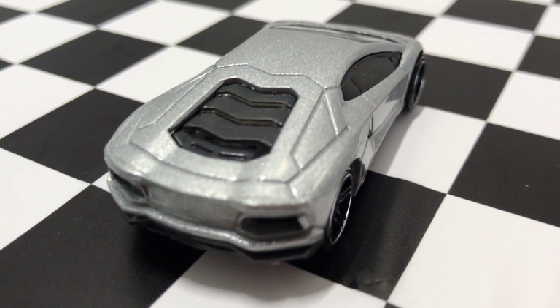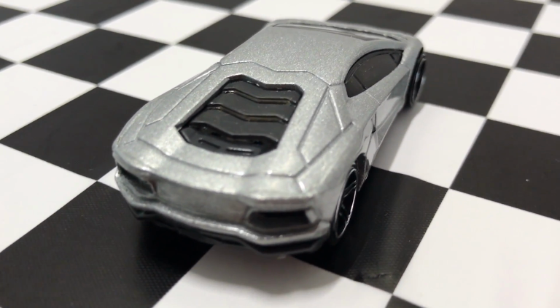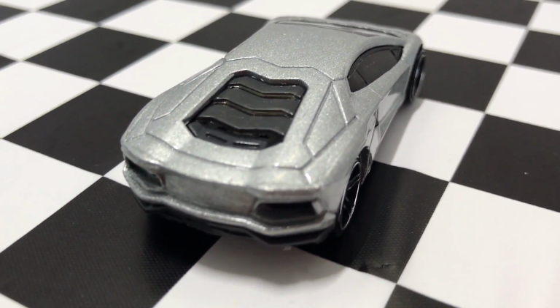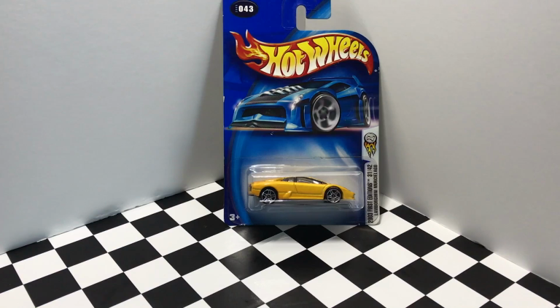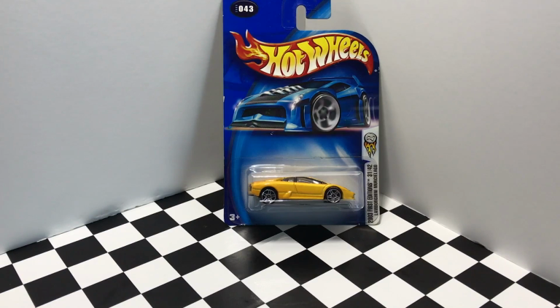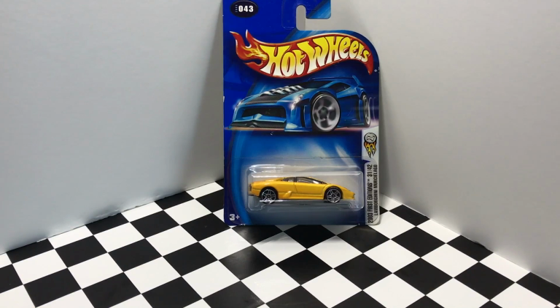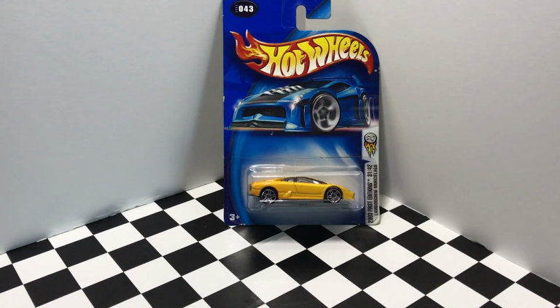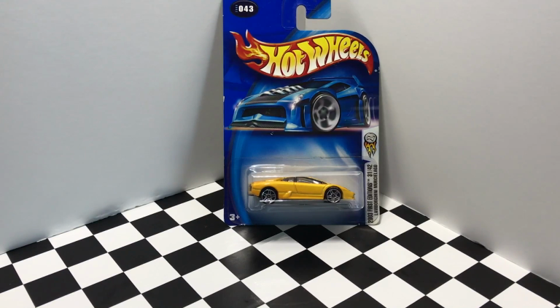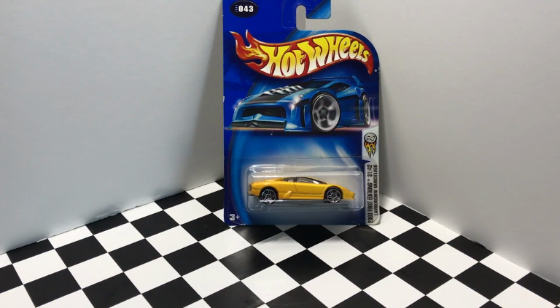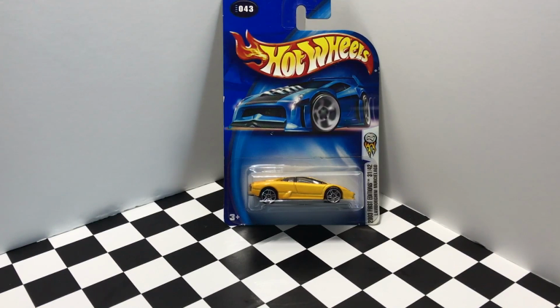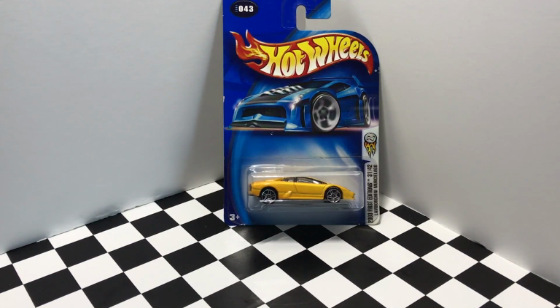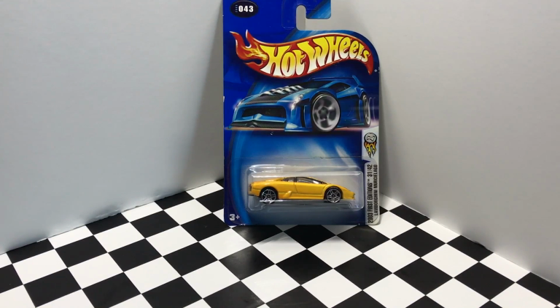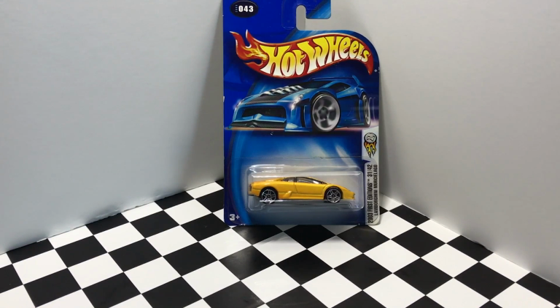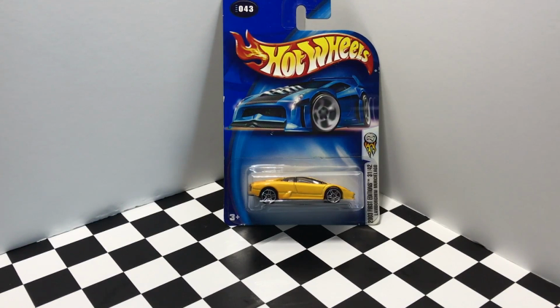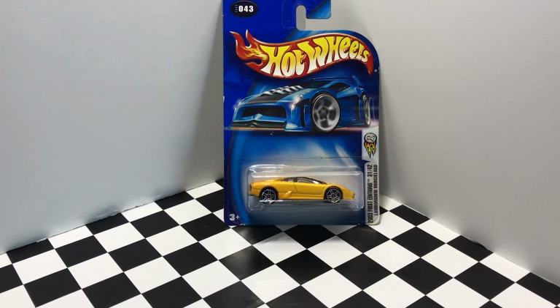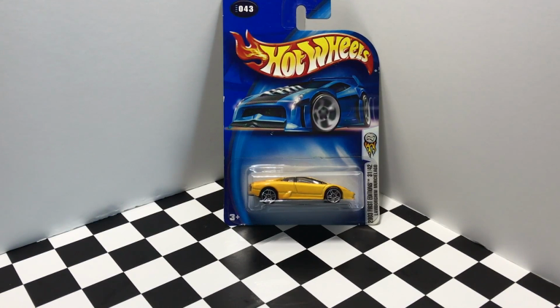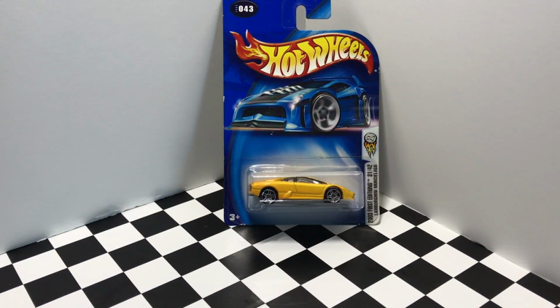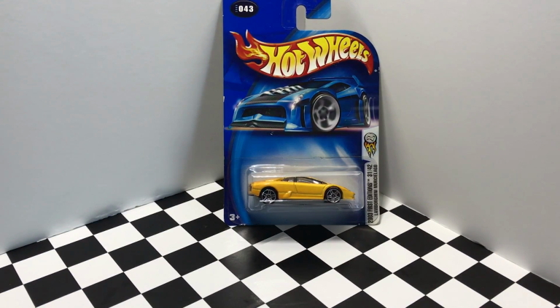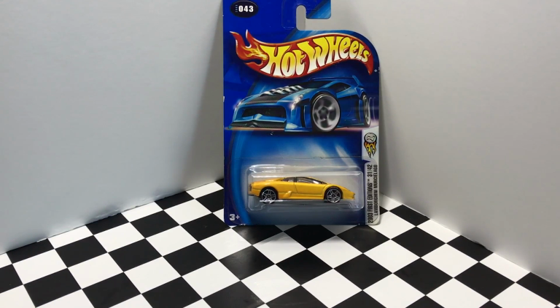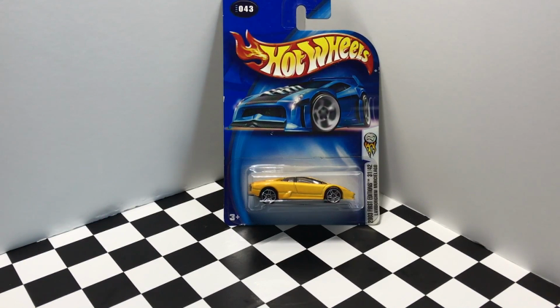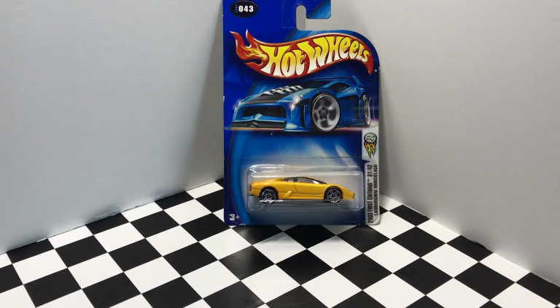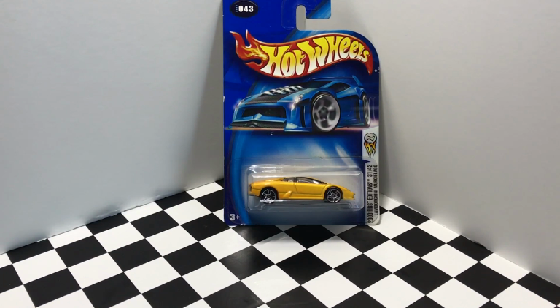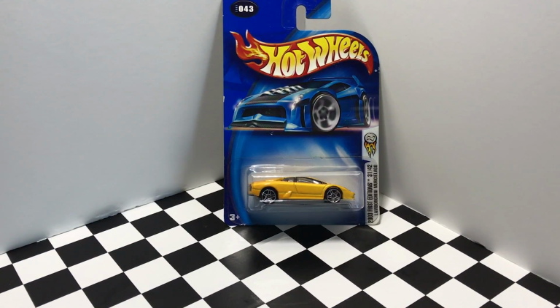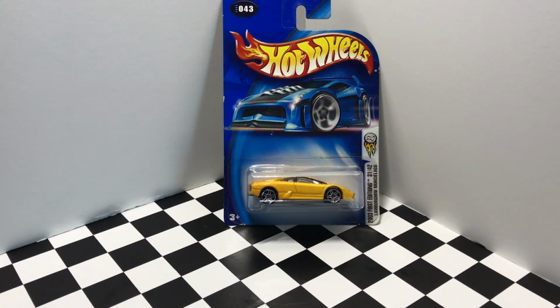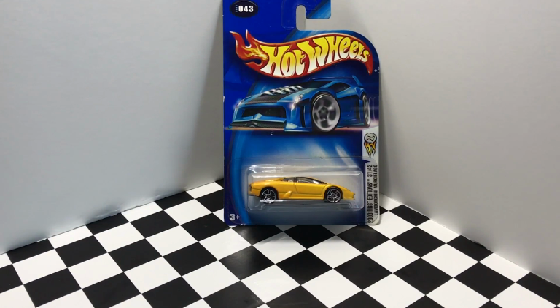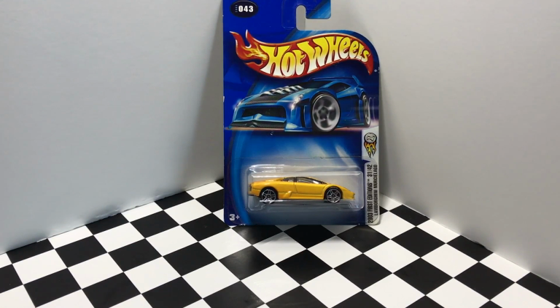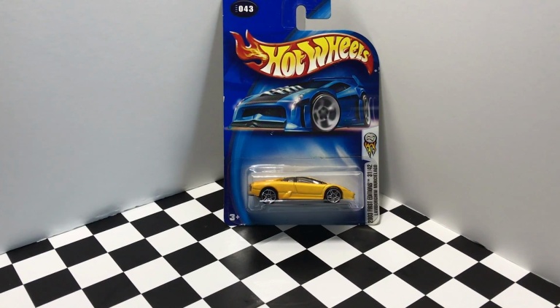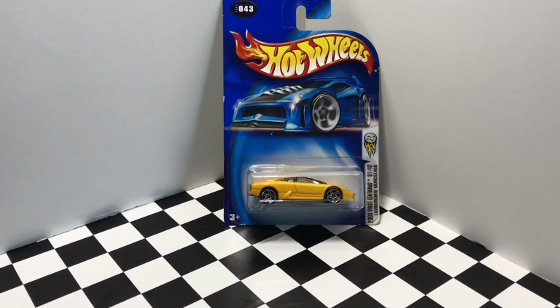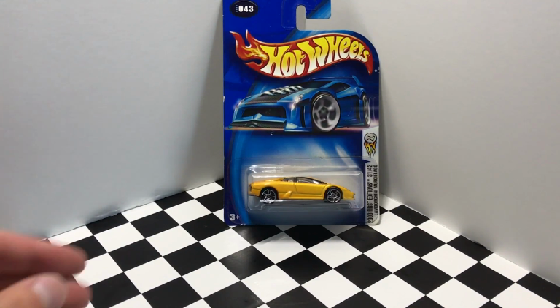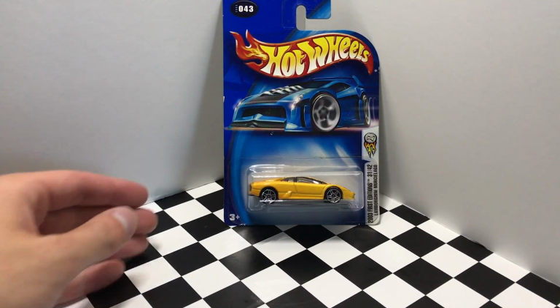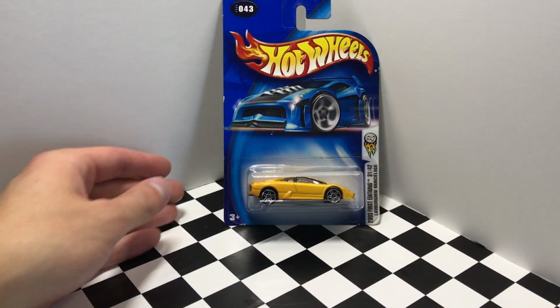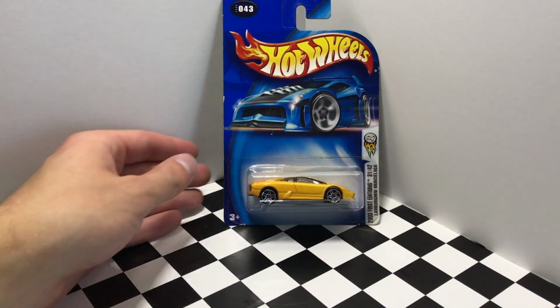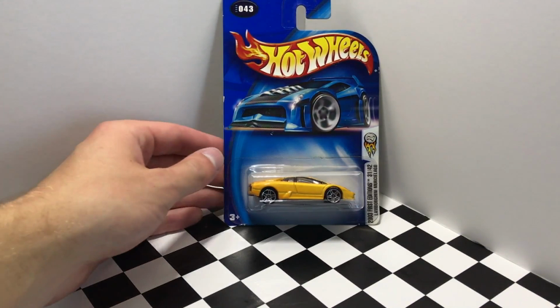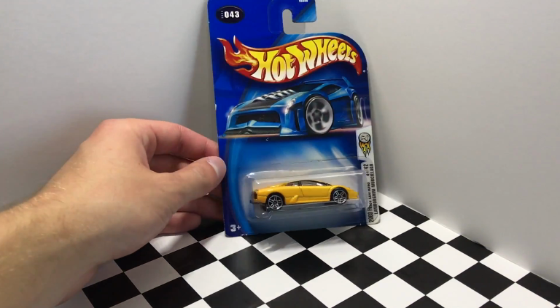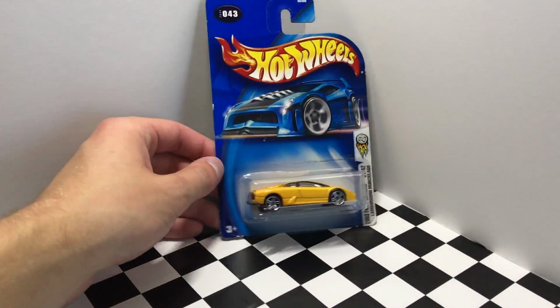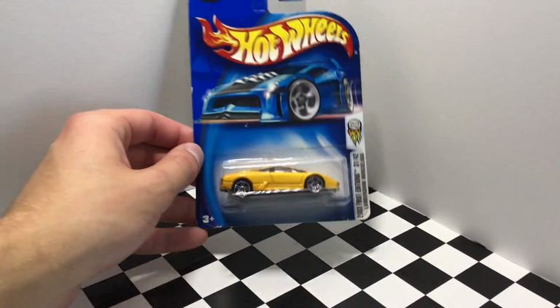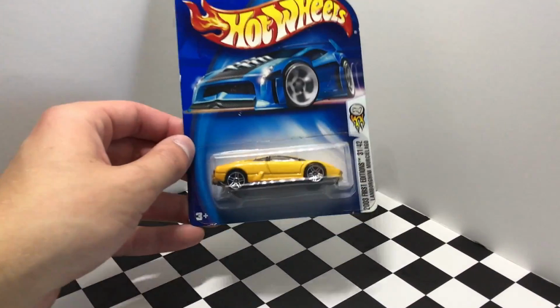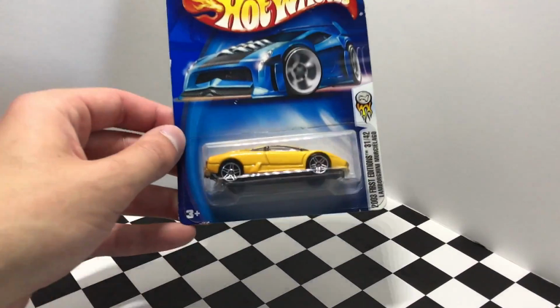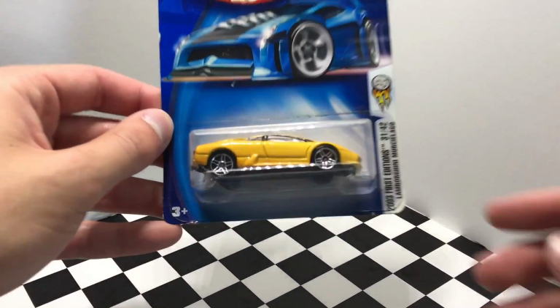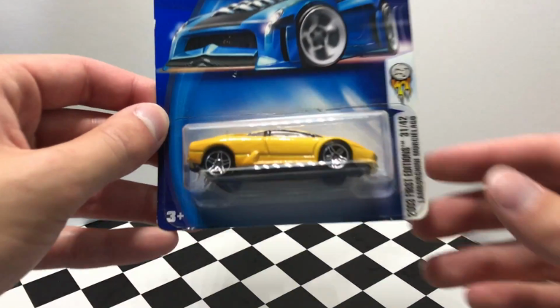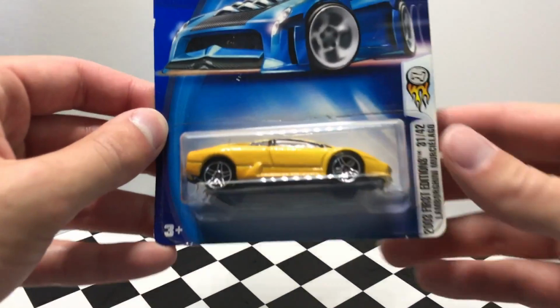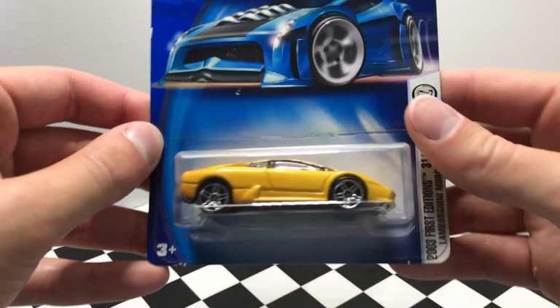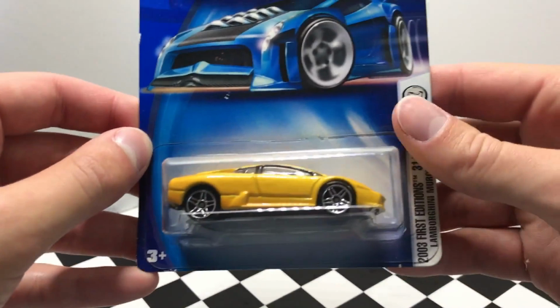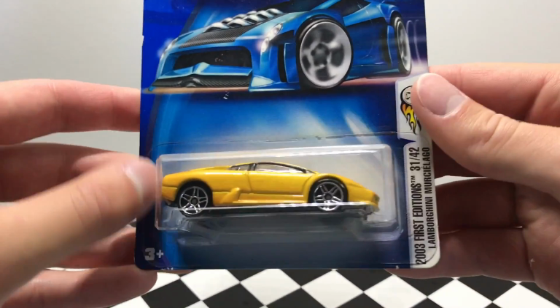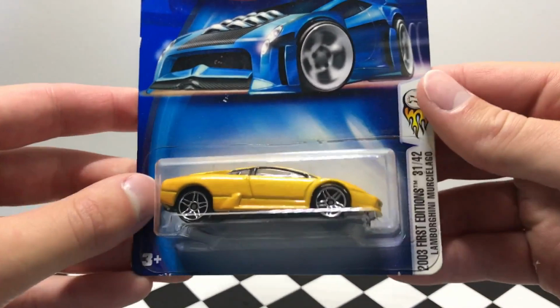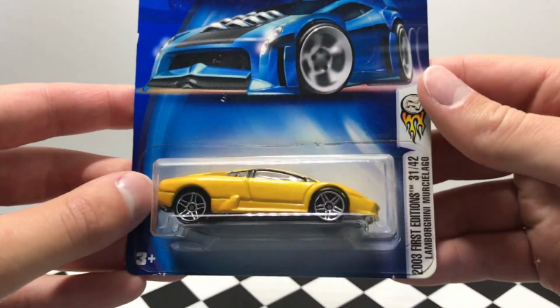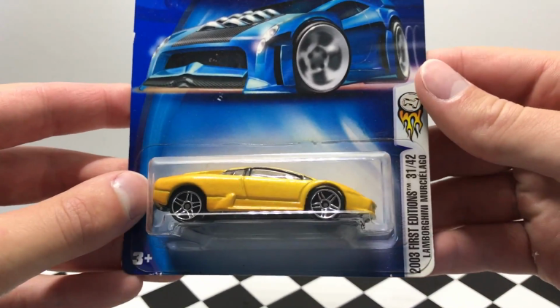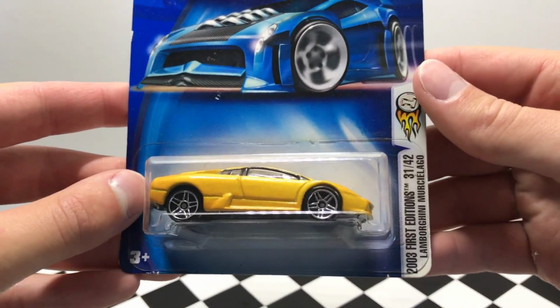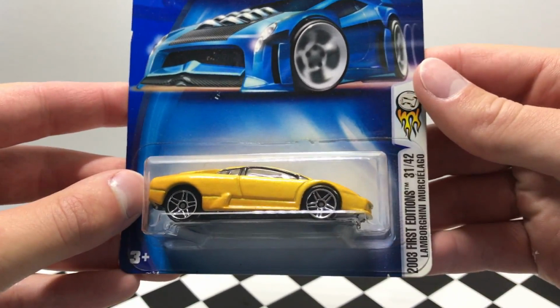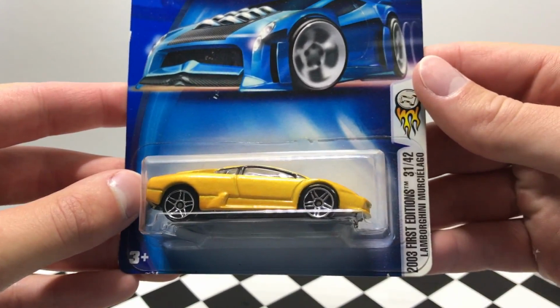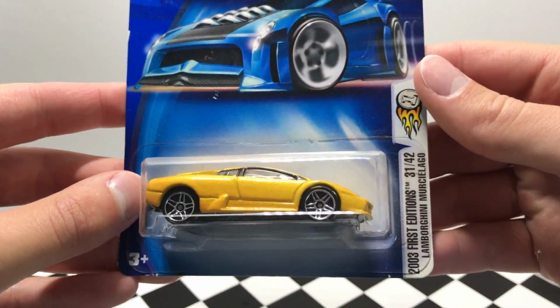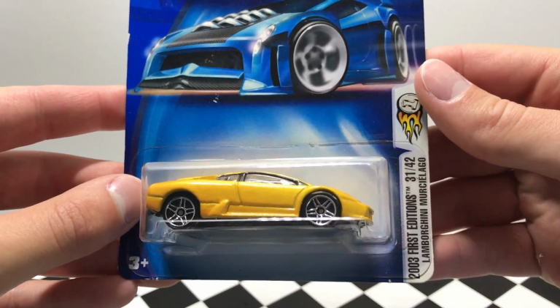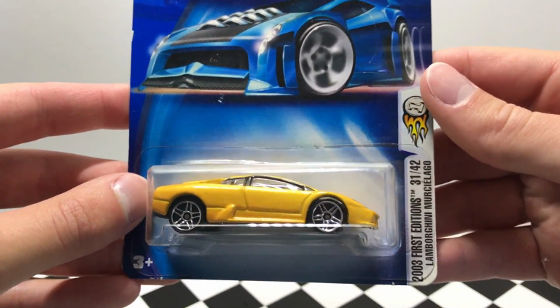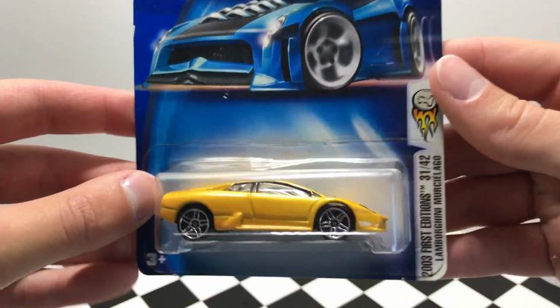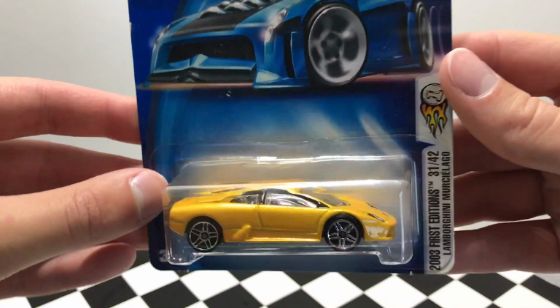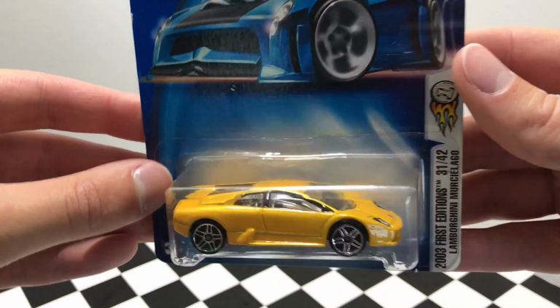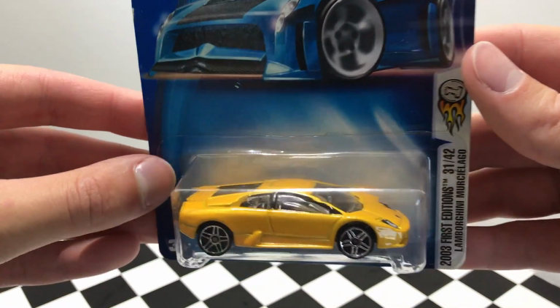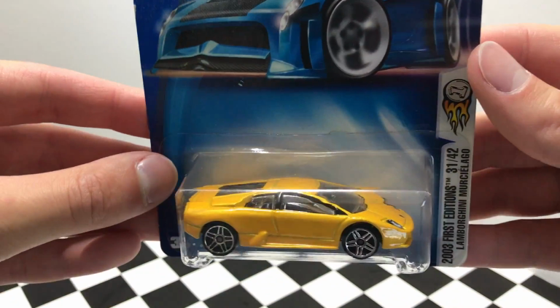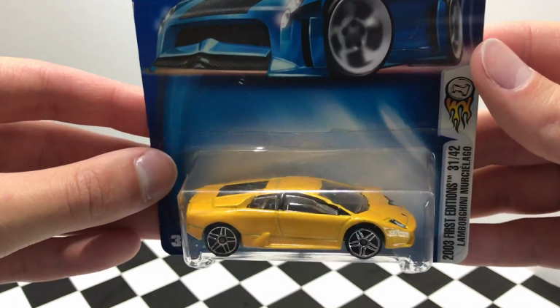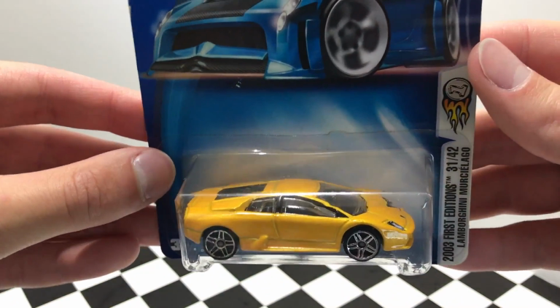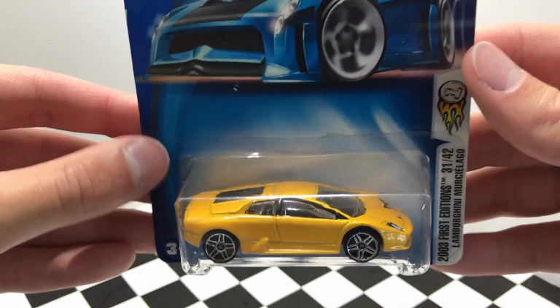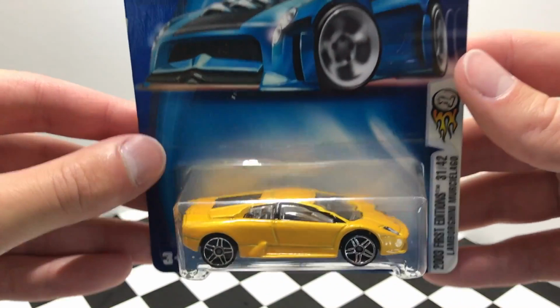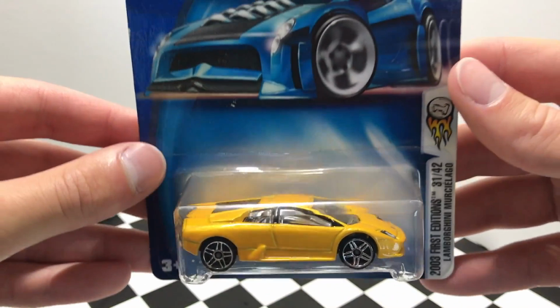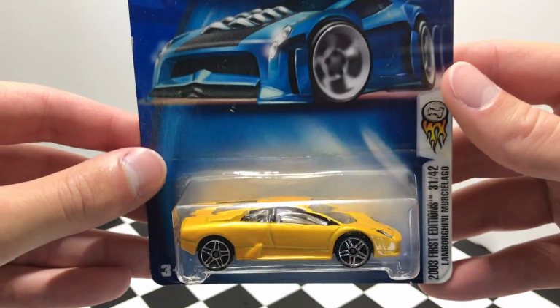The third Lamborghini we have here today is a 2003 Hot Wheels model — it's the Lamborghini Murcielago in yellow.